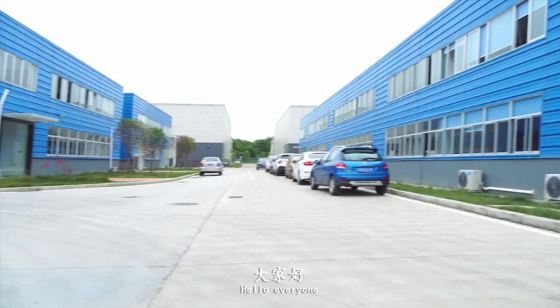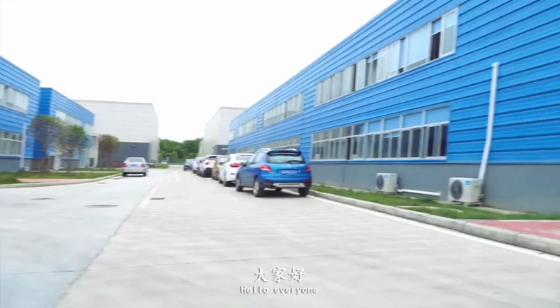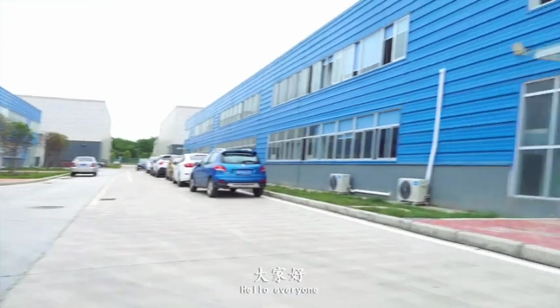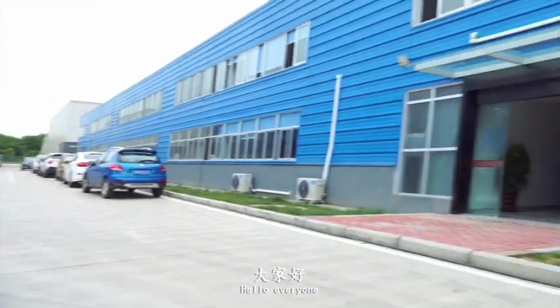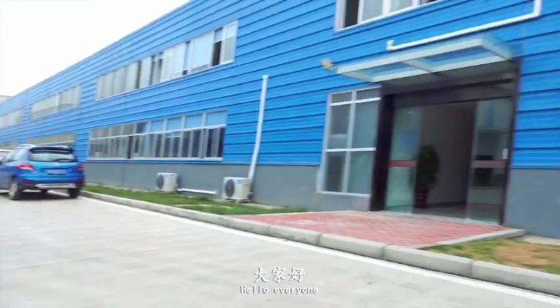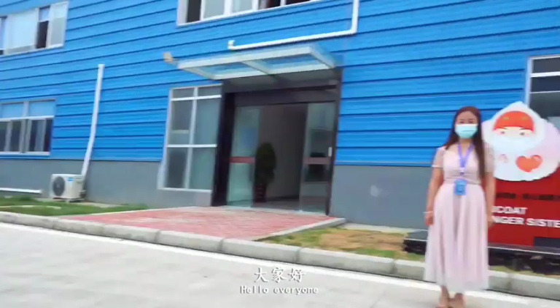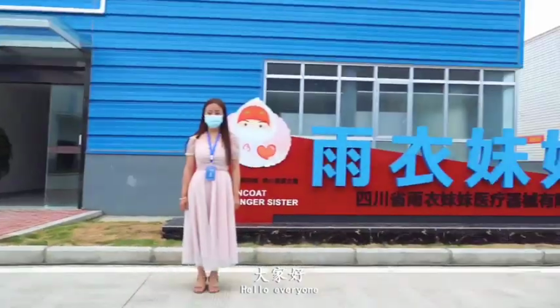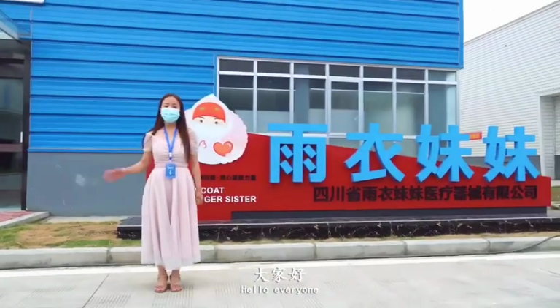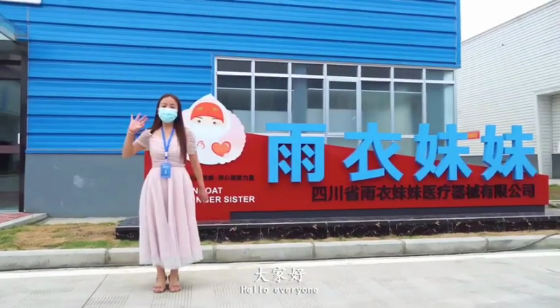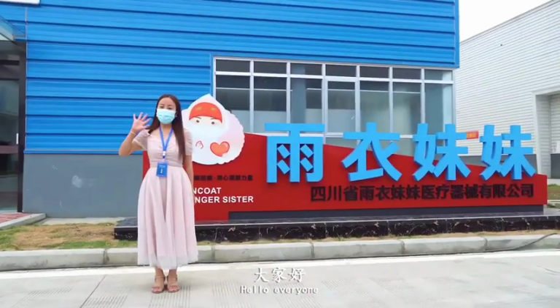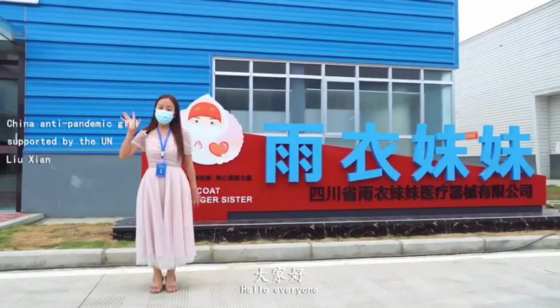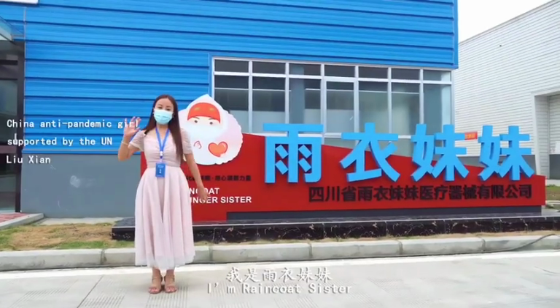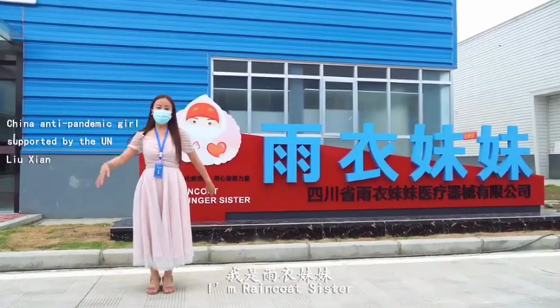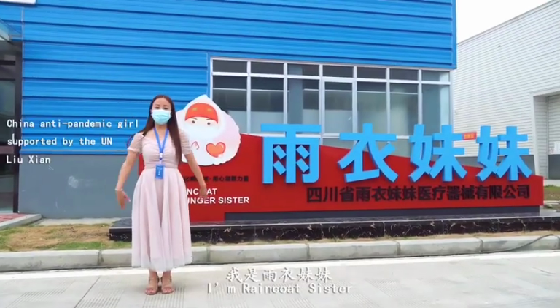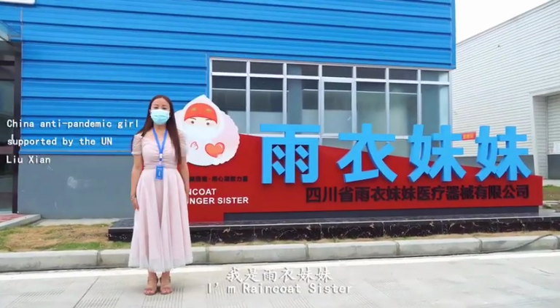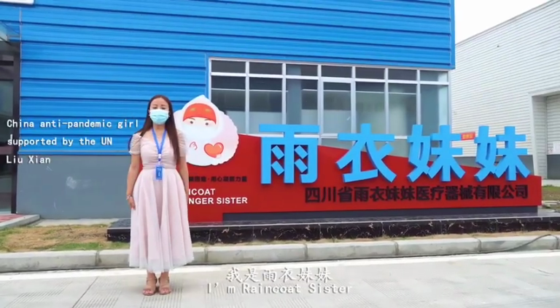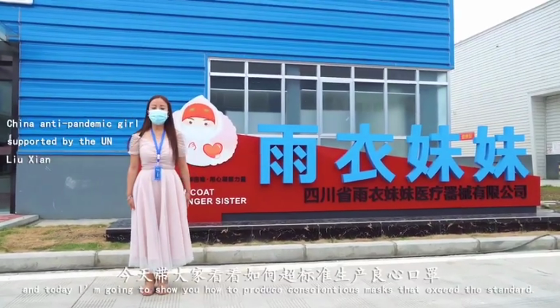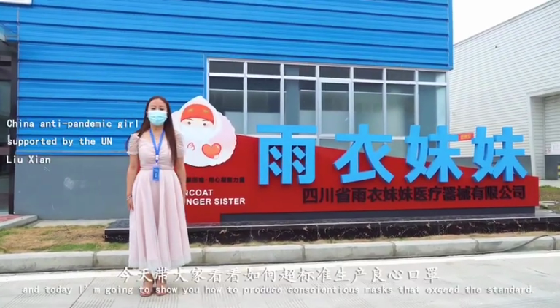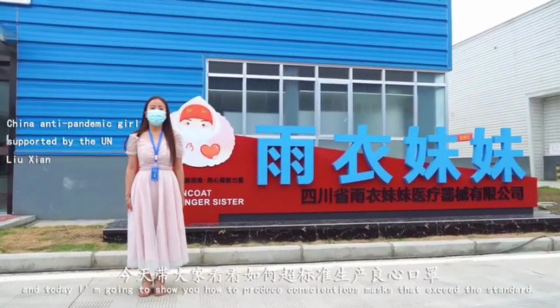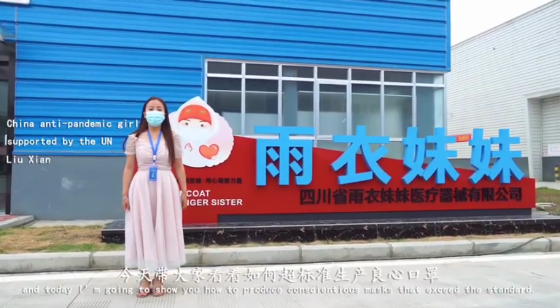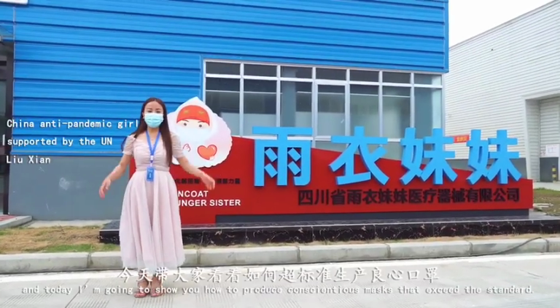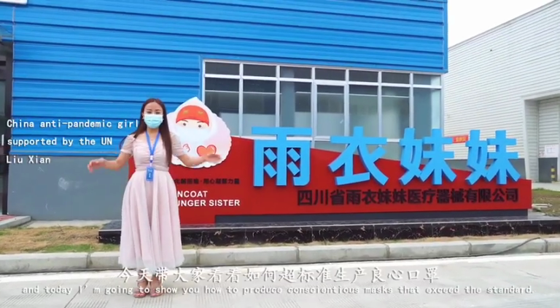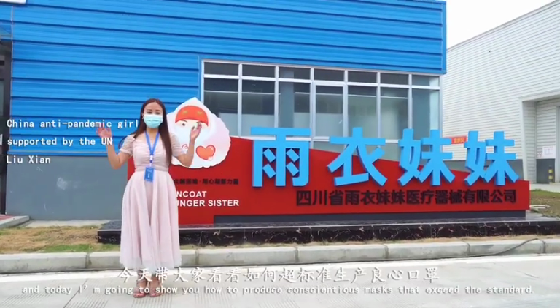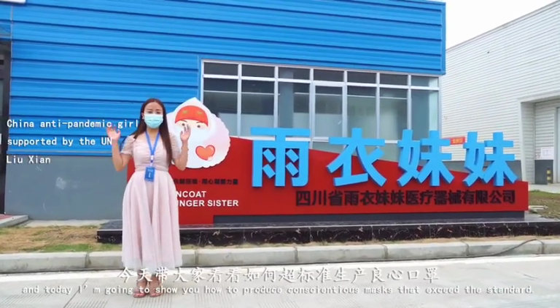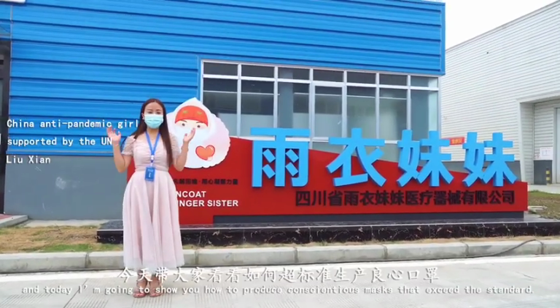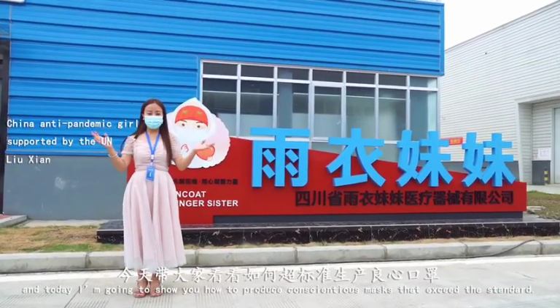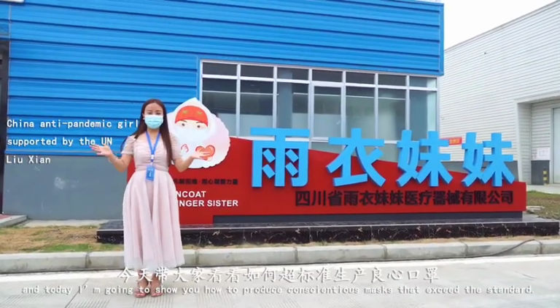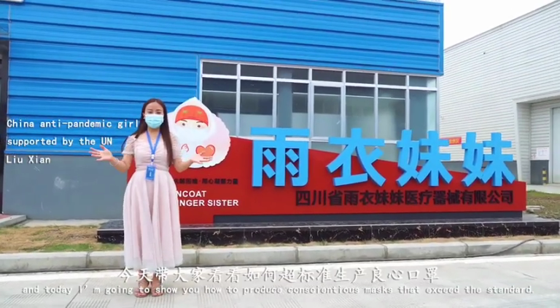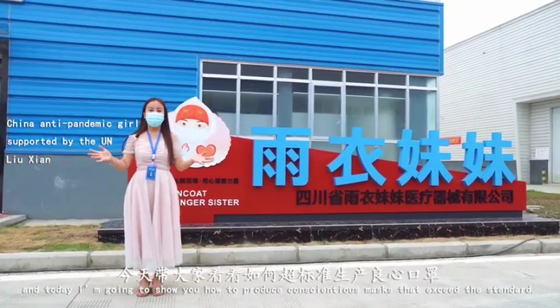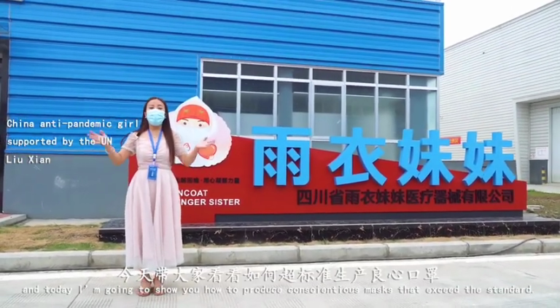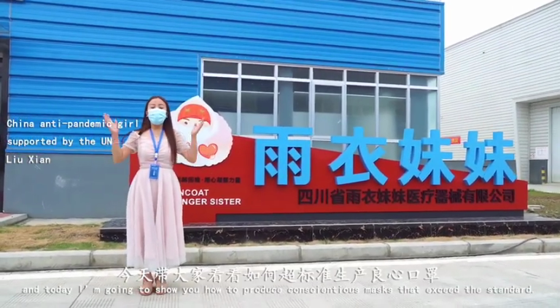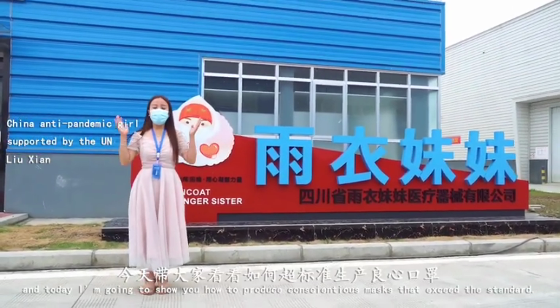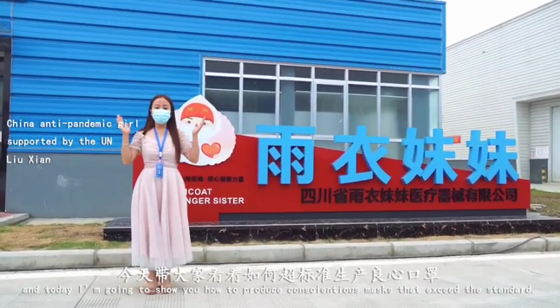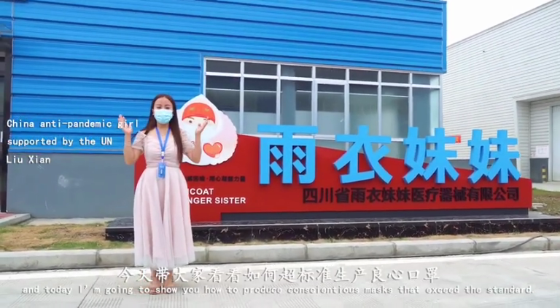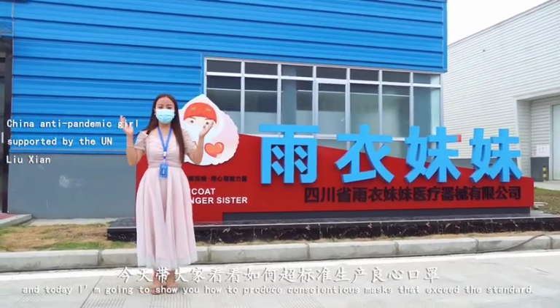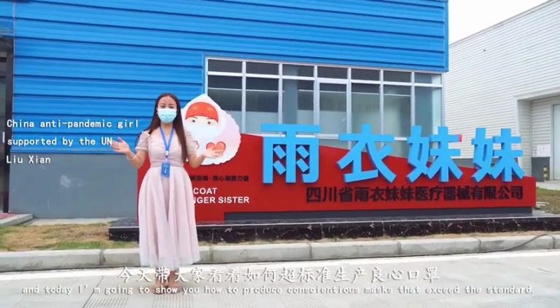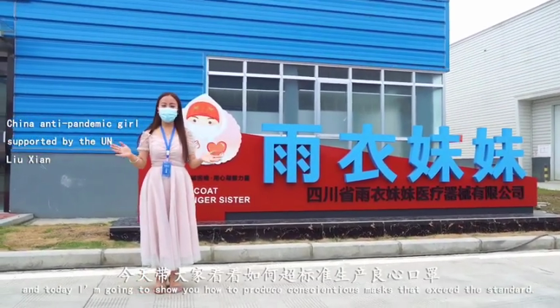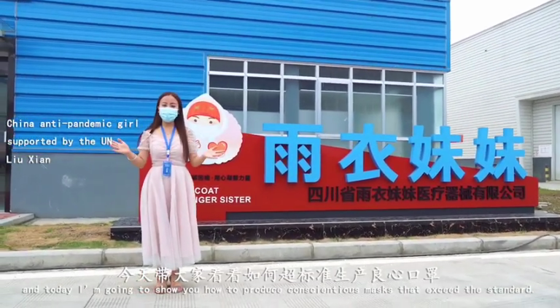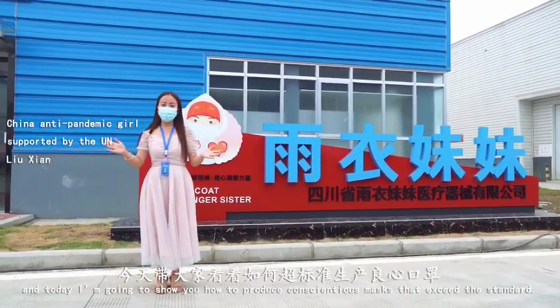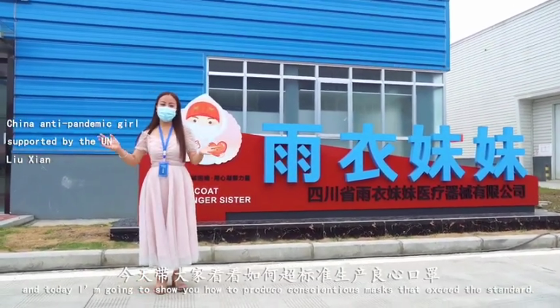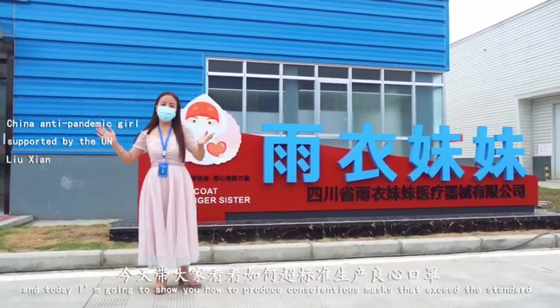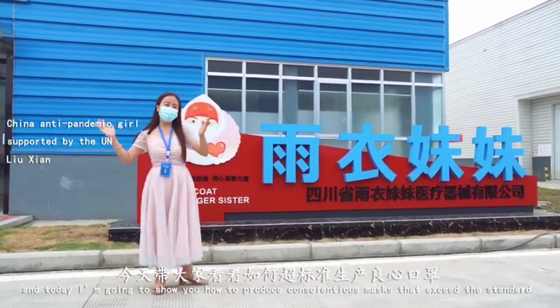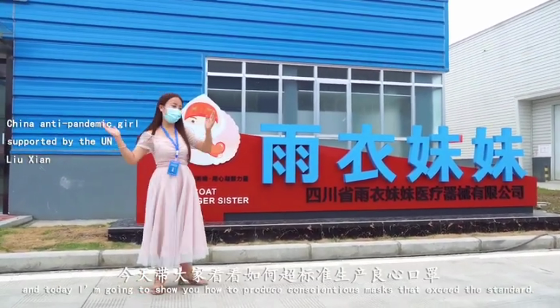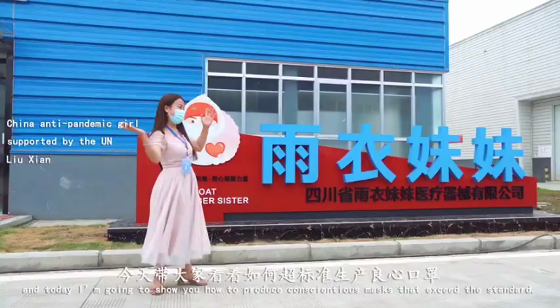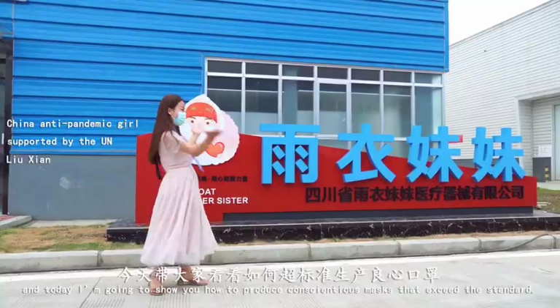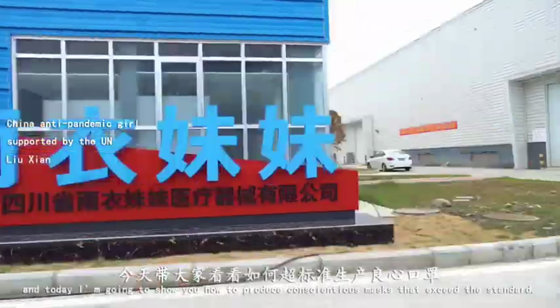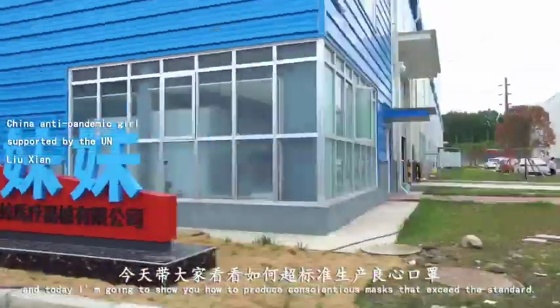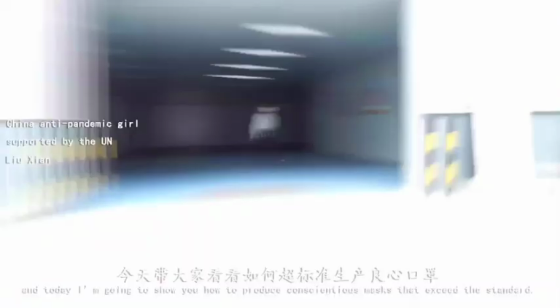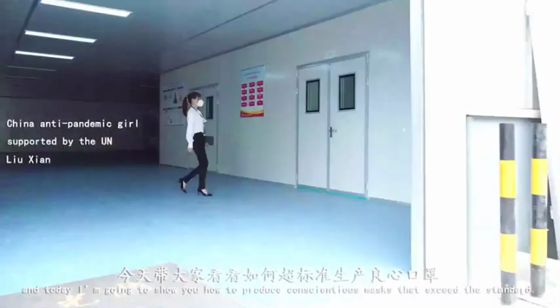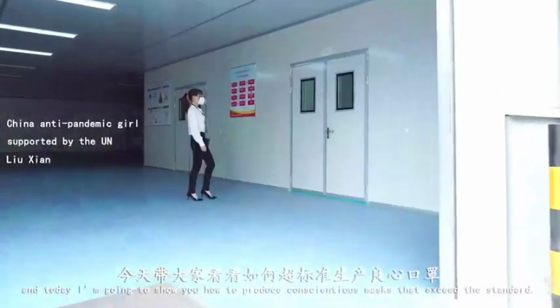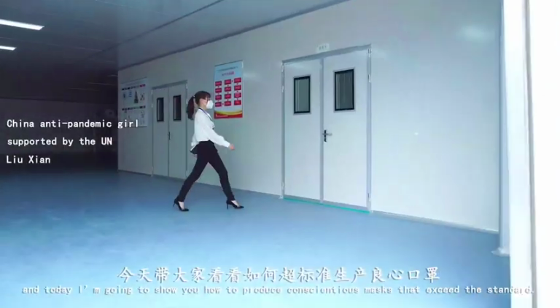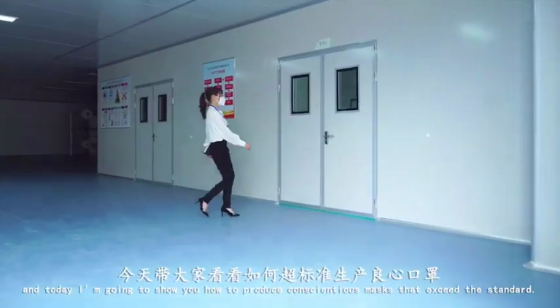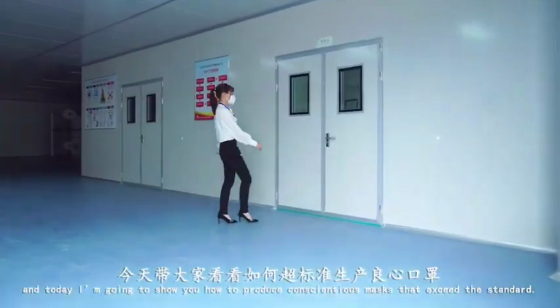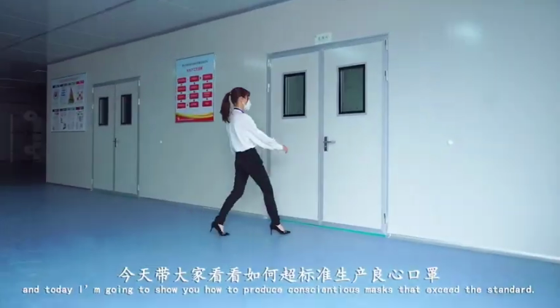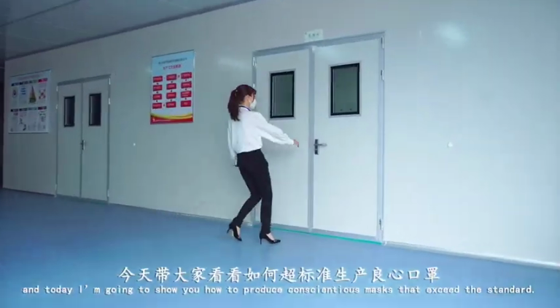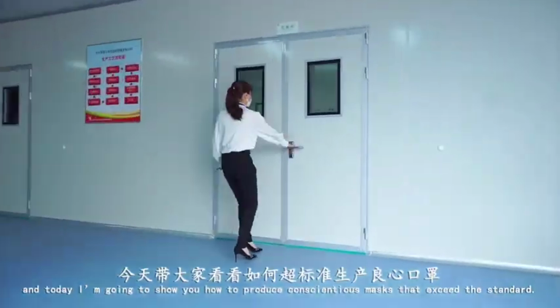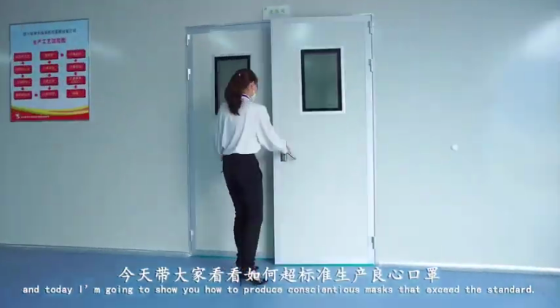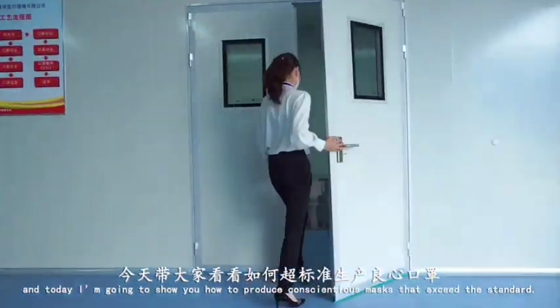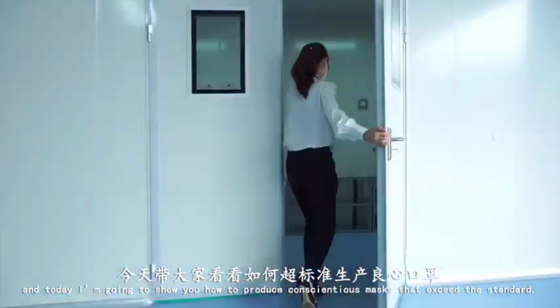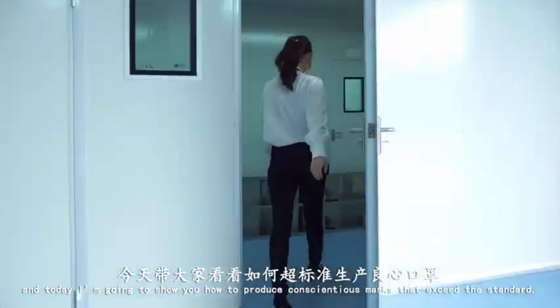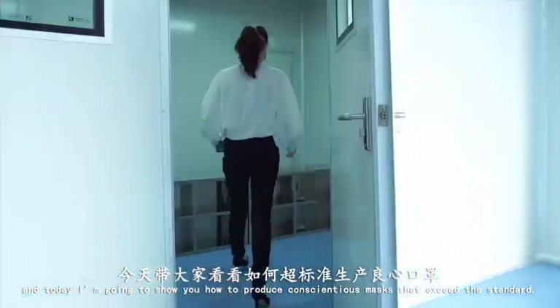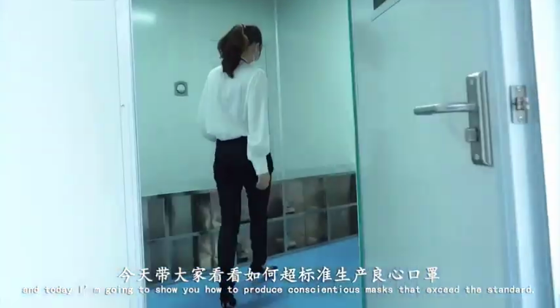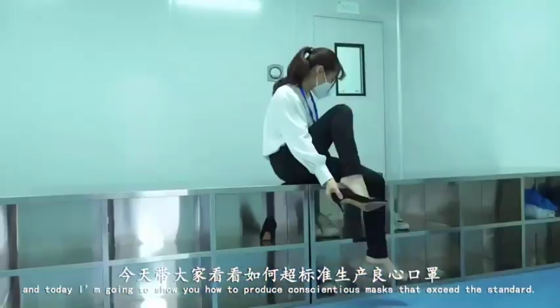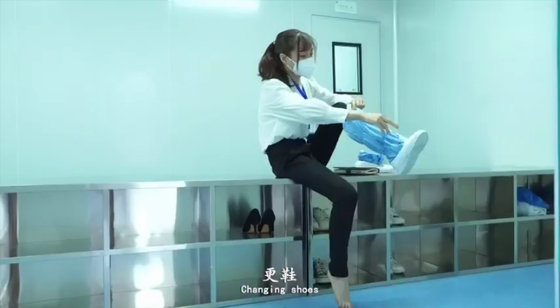Hello everyone, I'm Wrinkle Sister, and today I'm going to show you how to produce conscientious masks that exceed the standard.